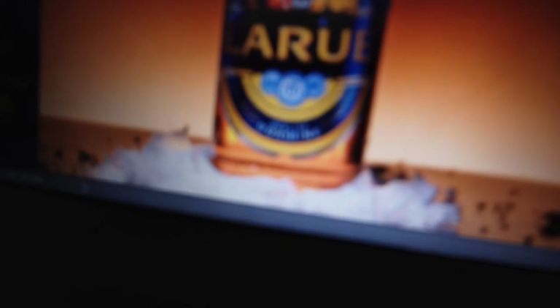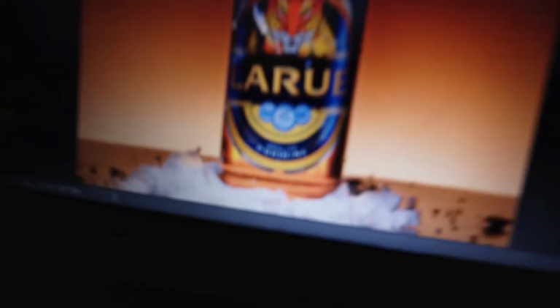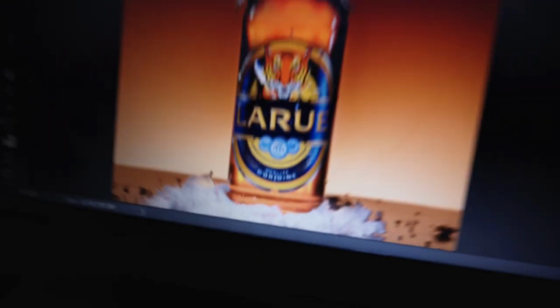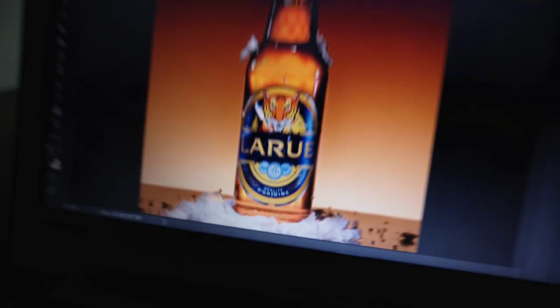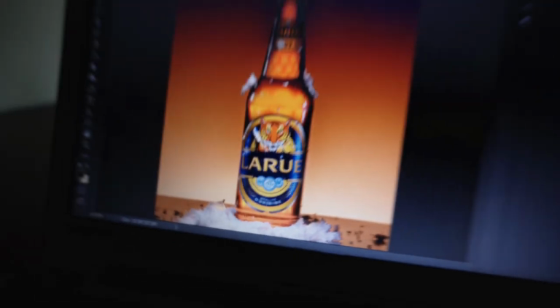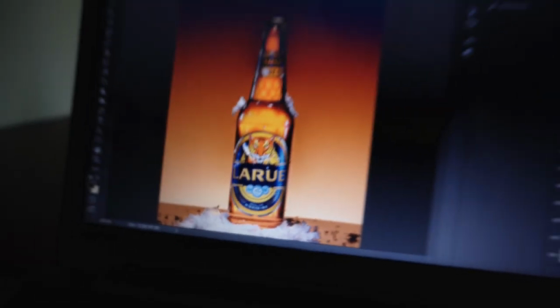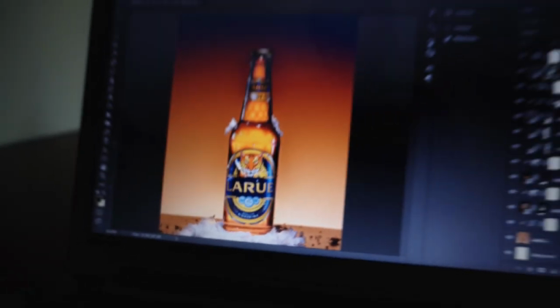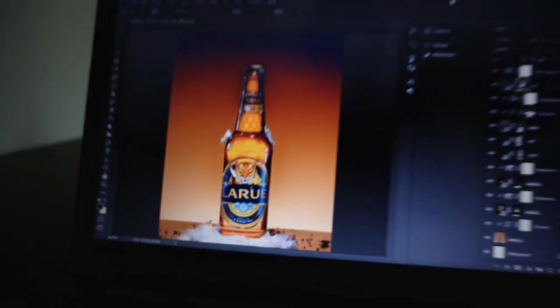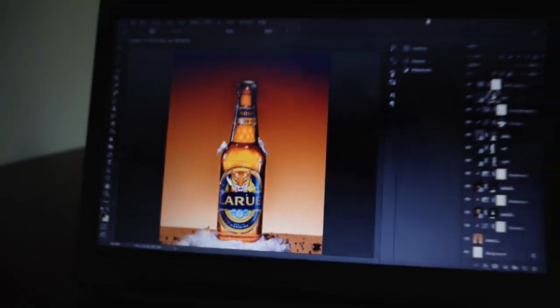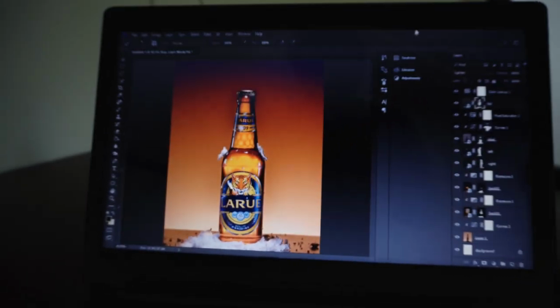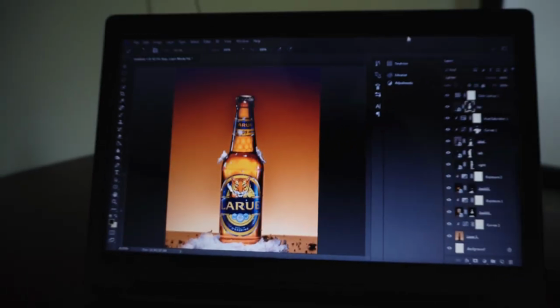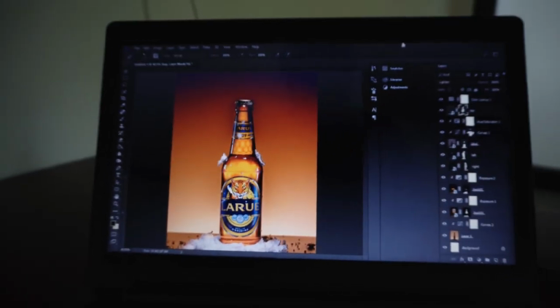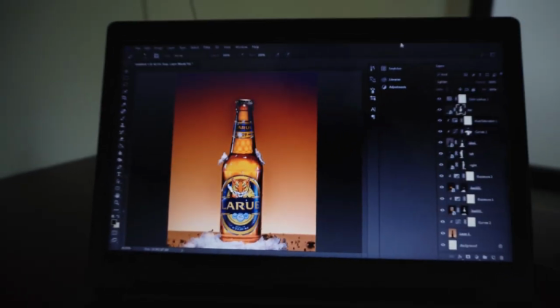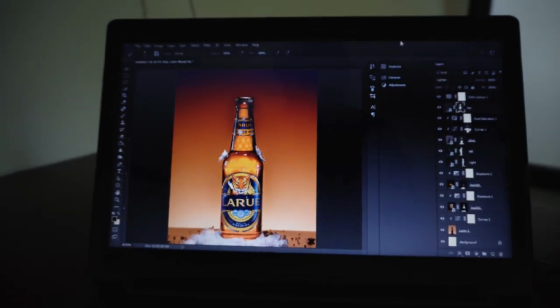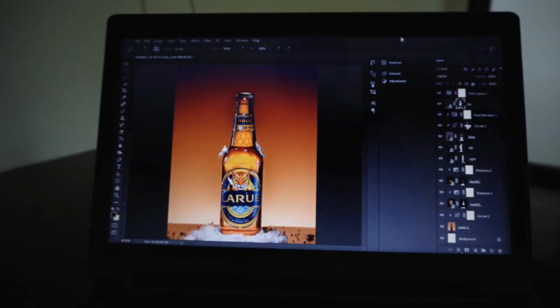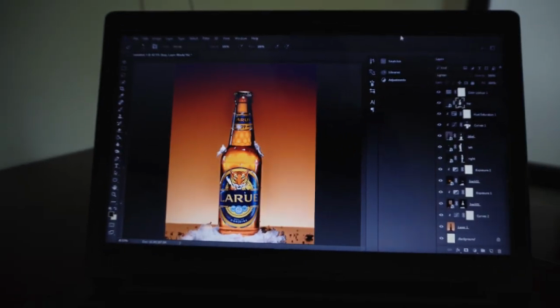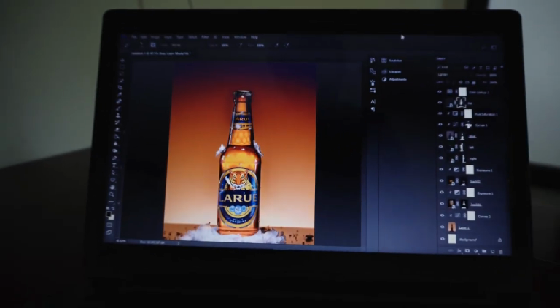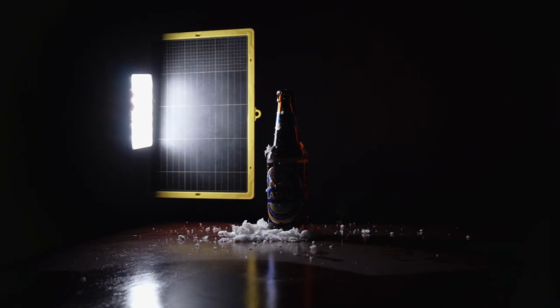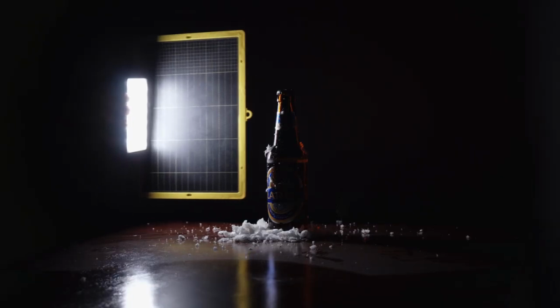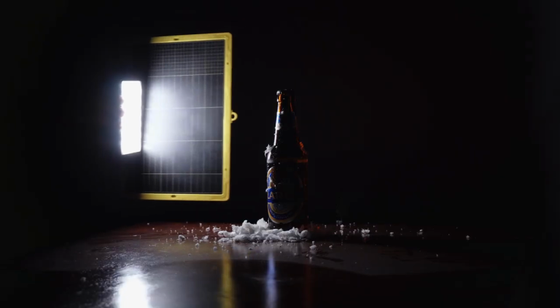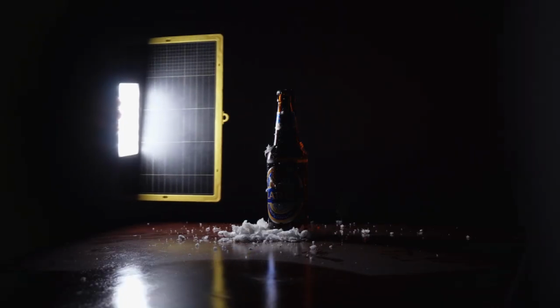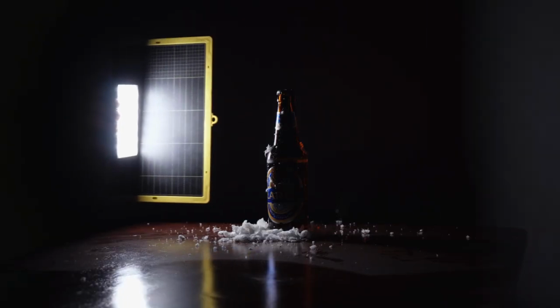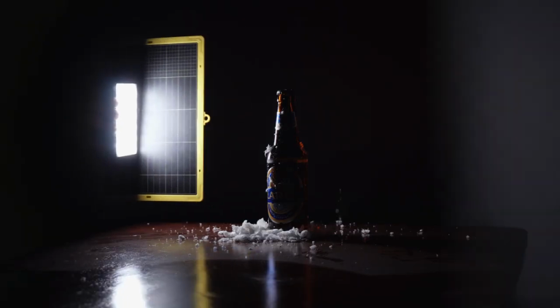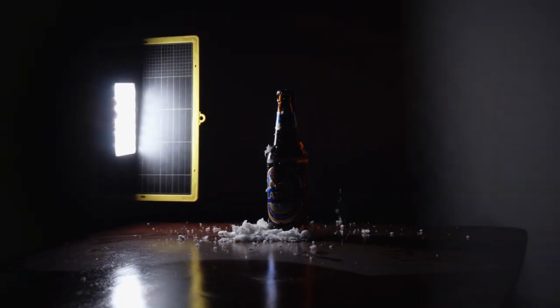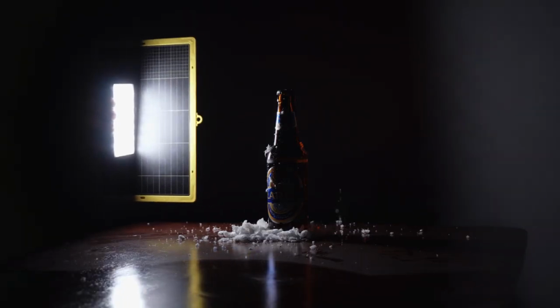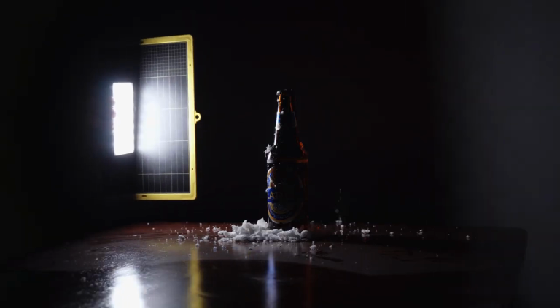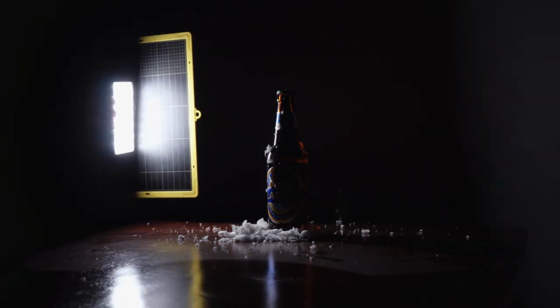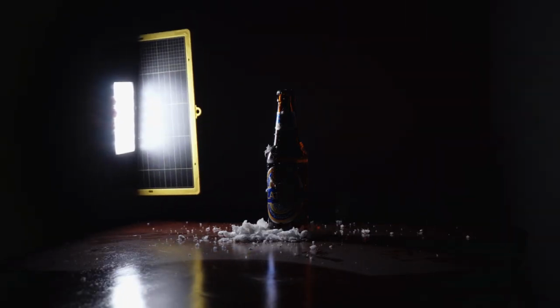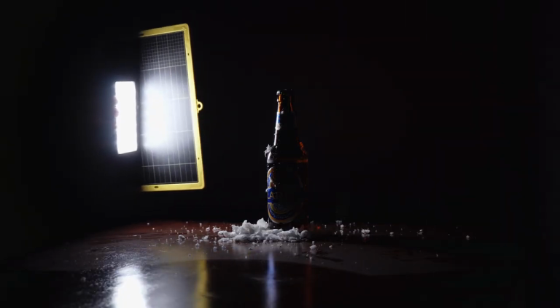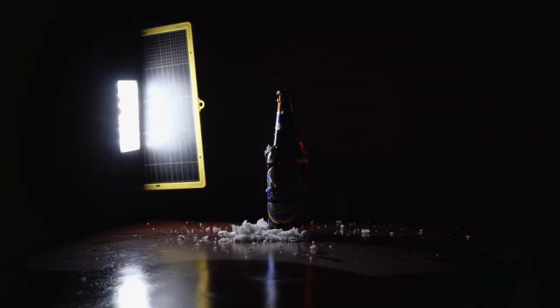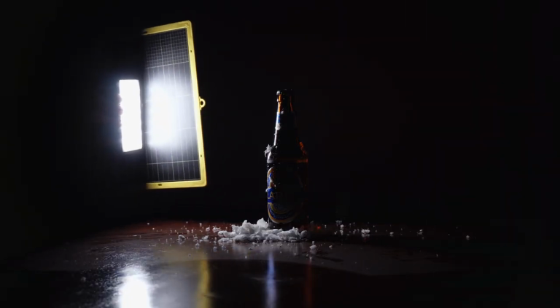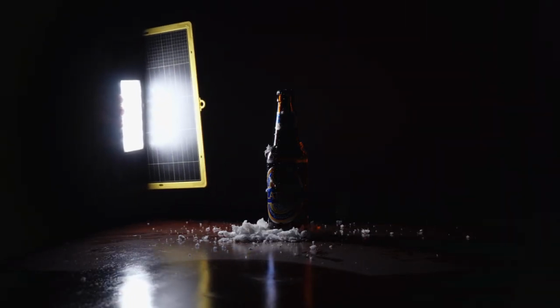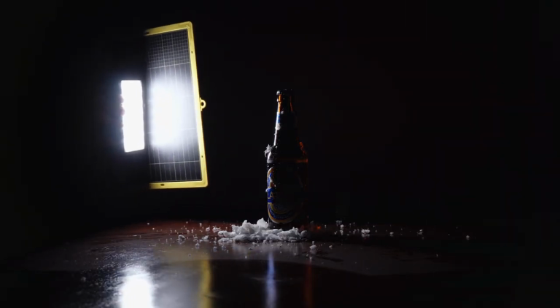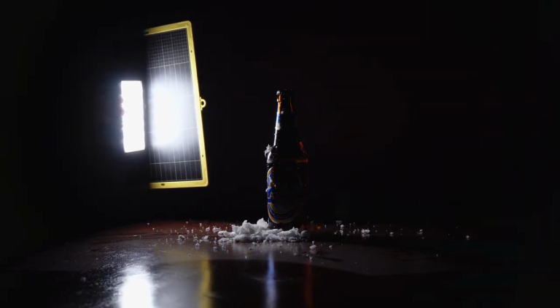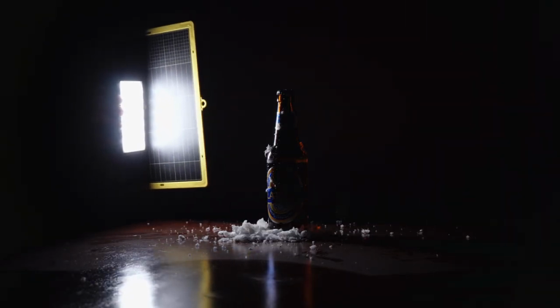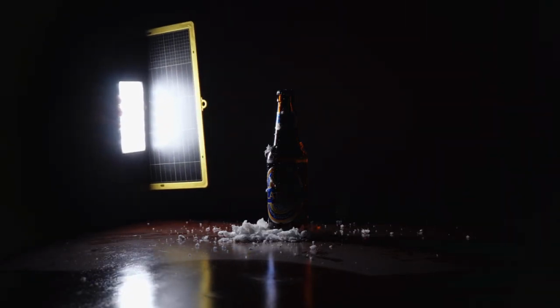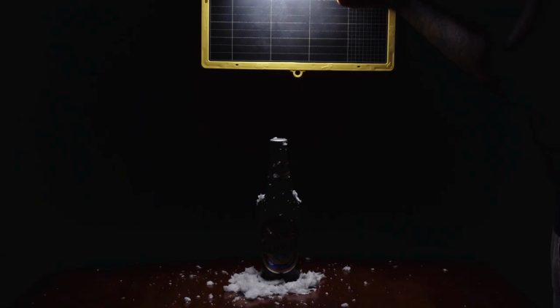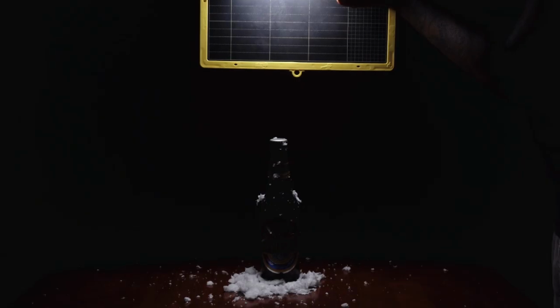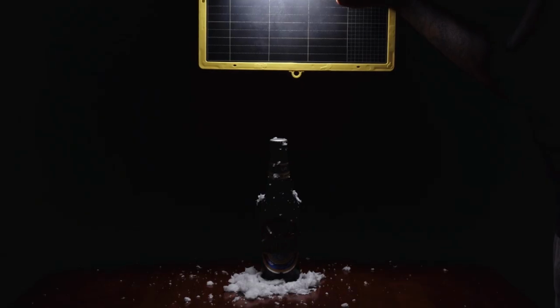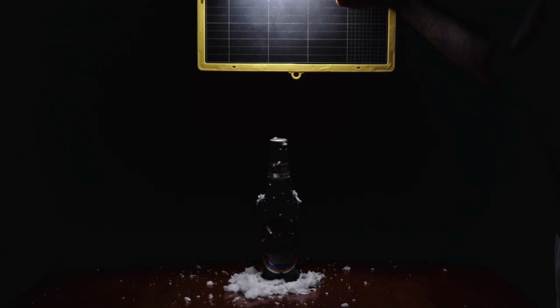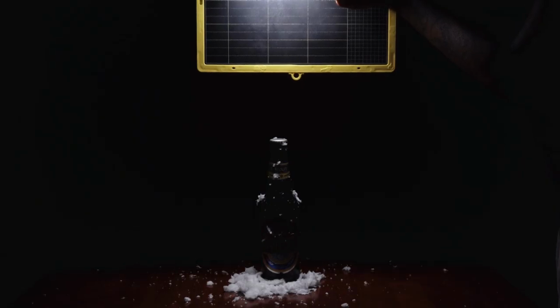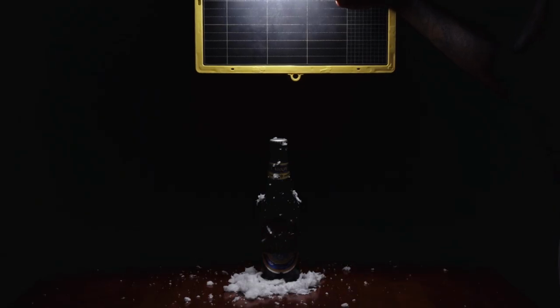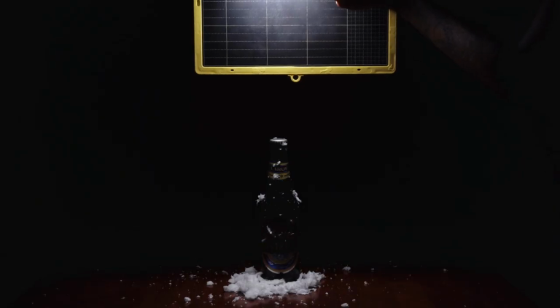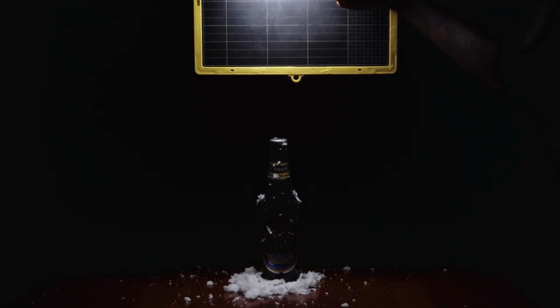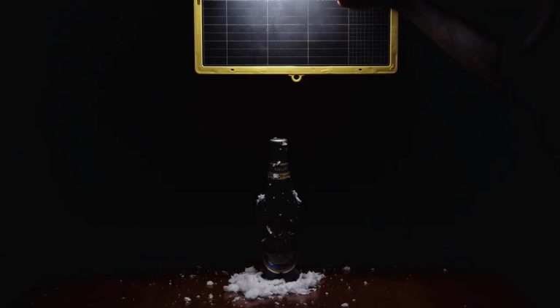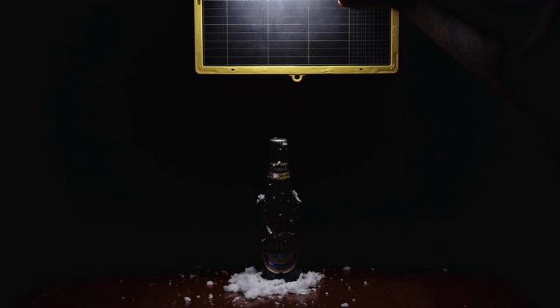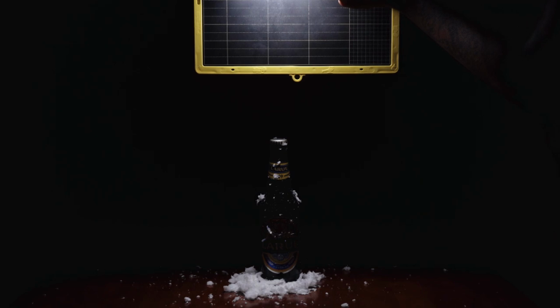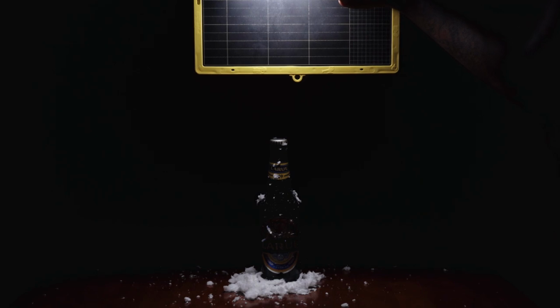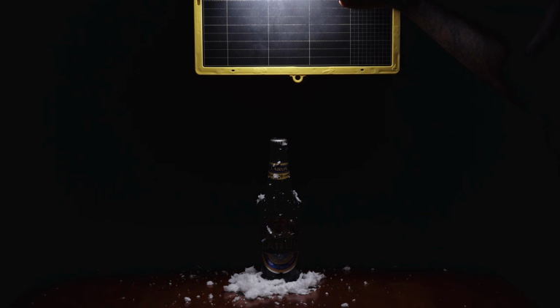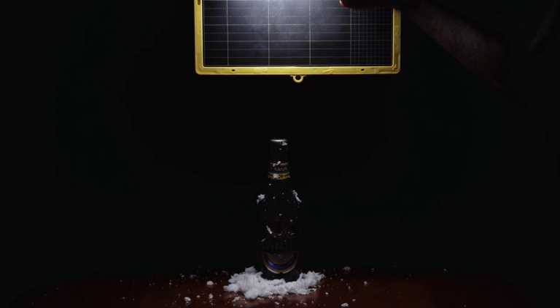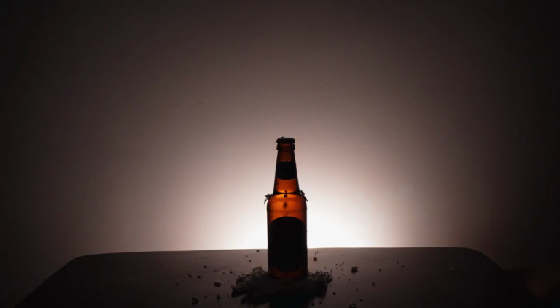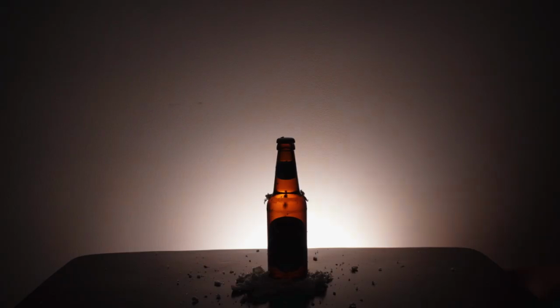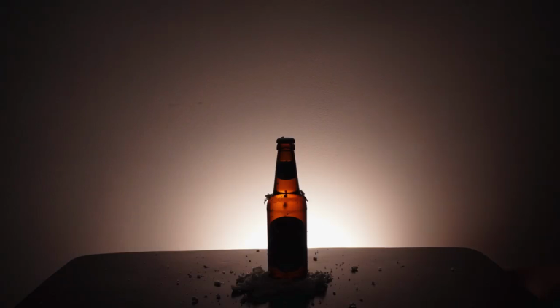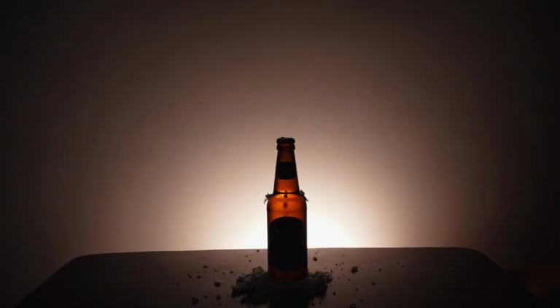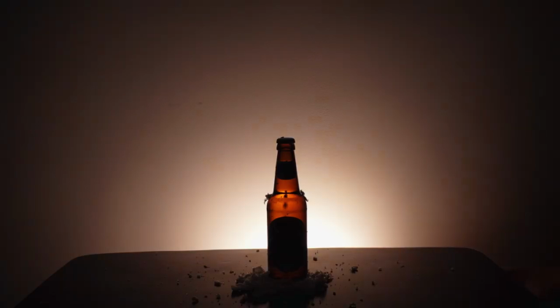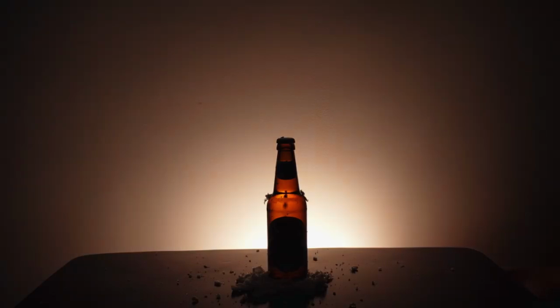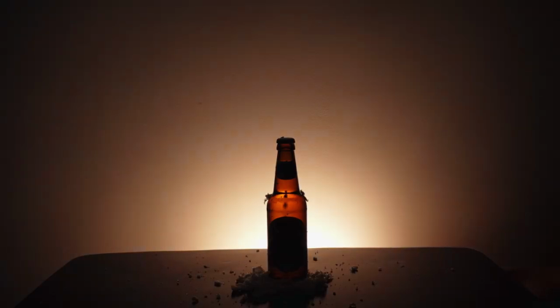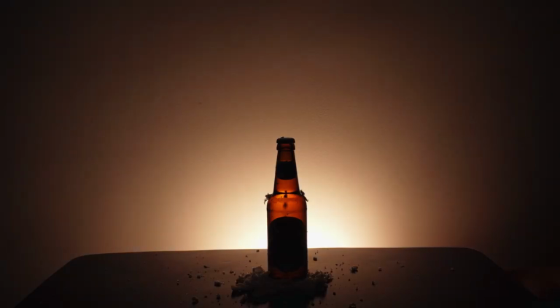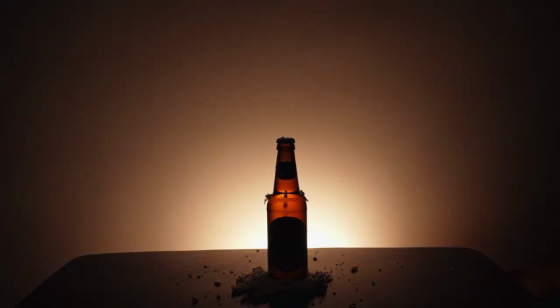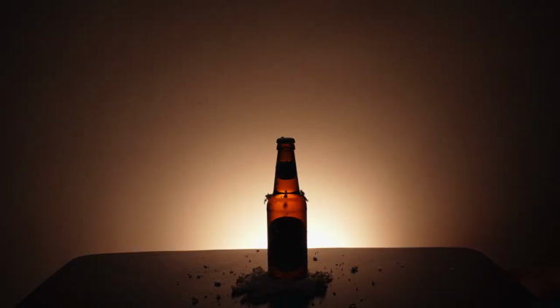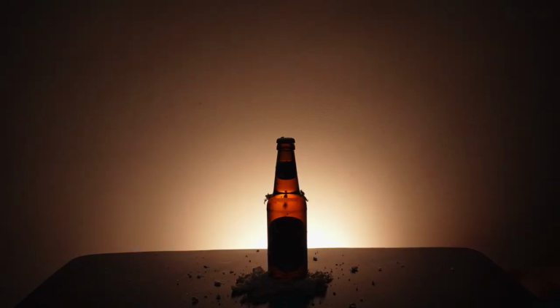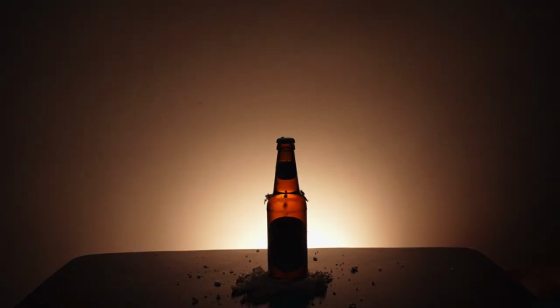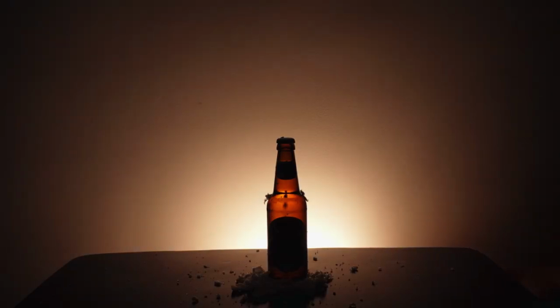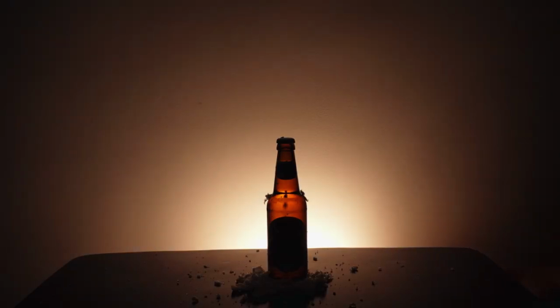I'm going to recreate a product photo using only one light to show you that it's possible to take really cool product photos right at your home.